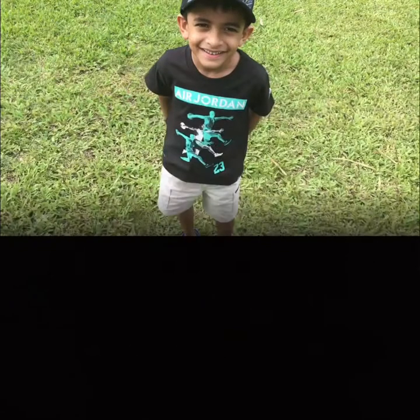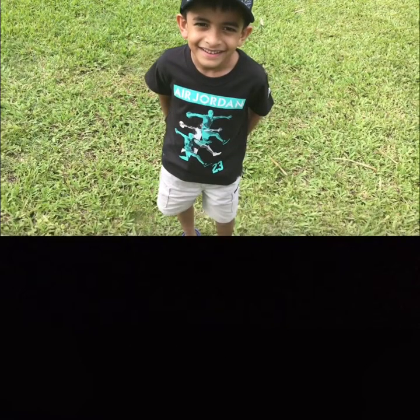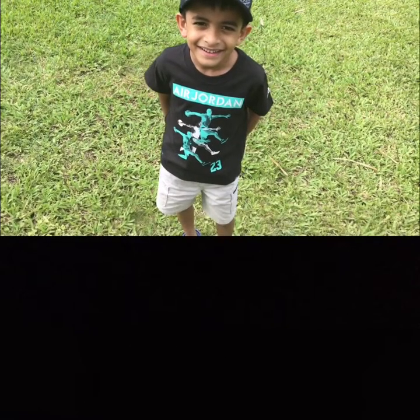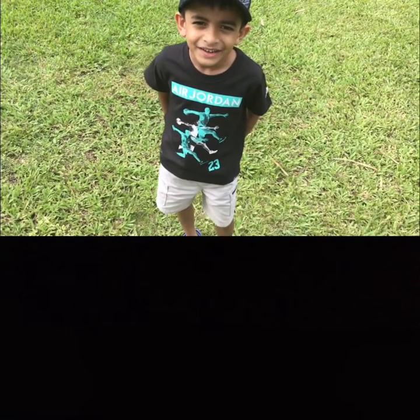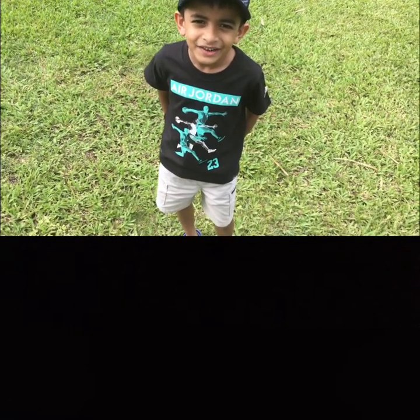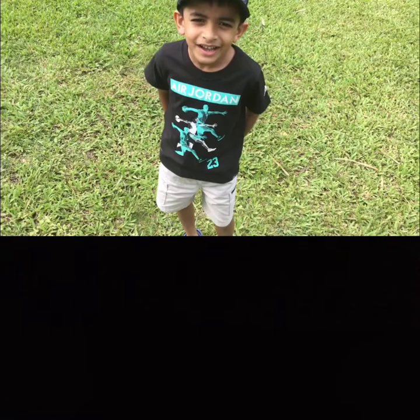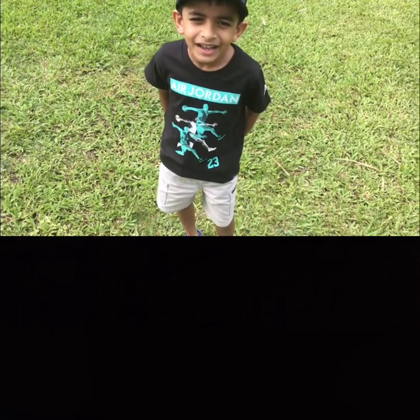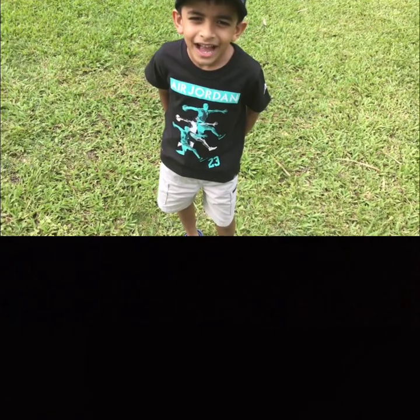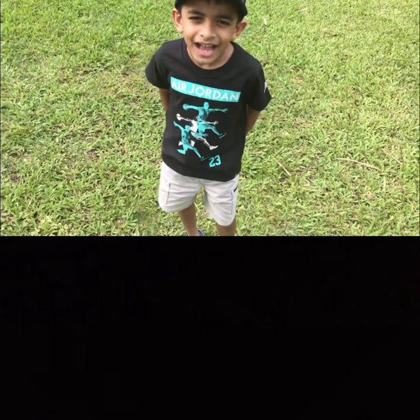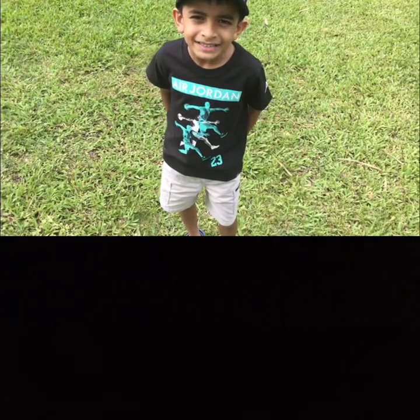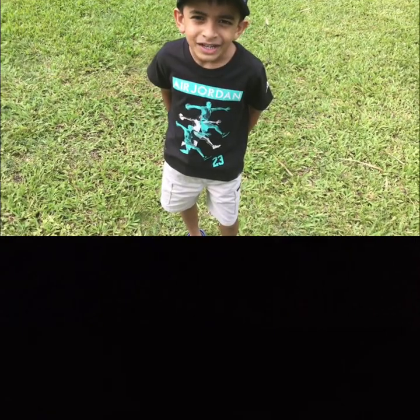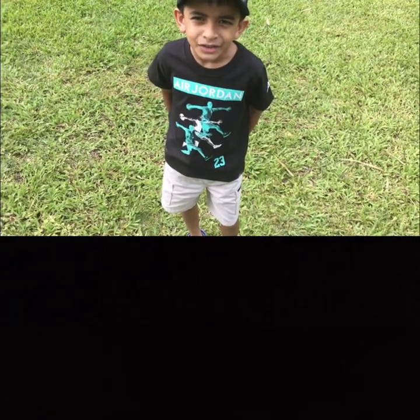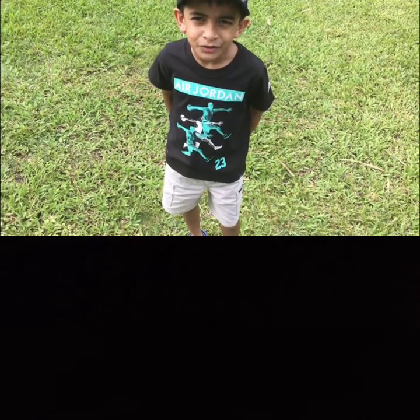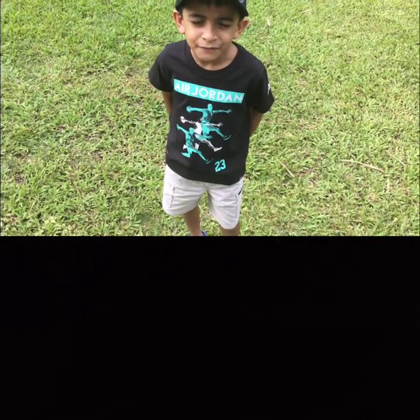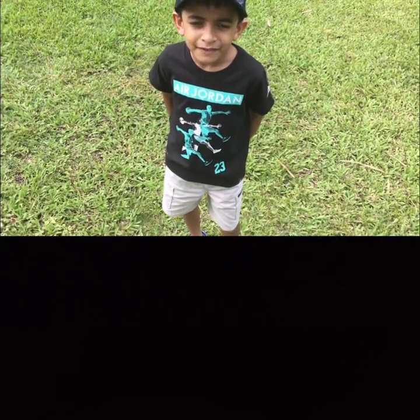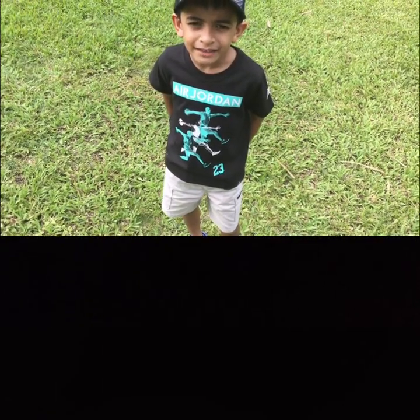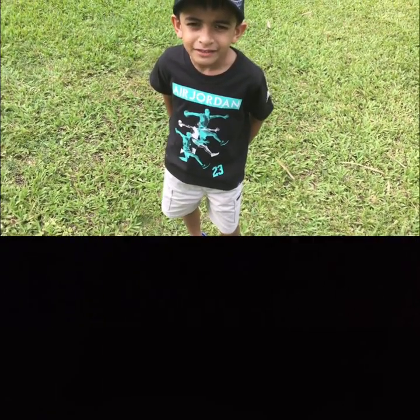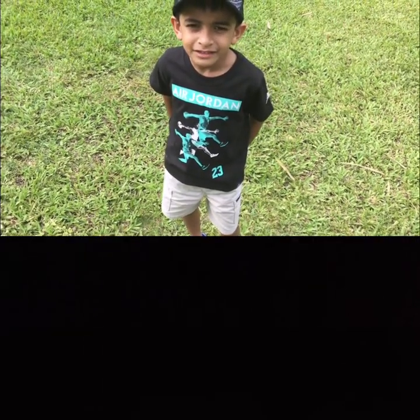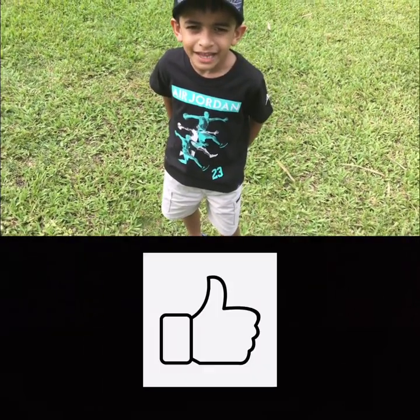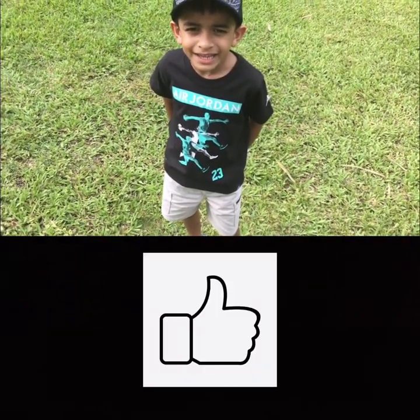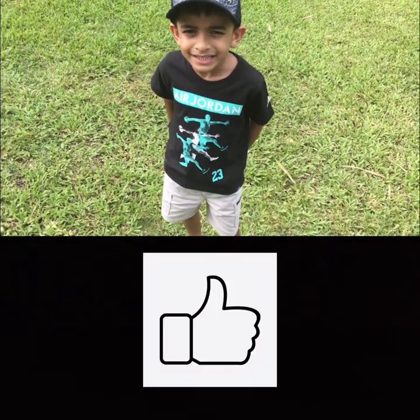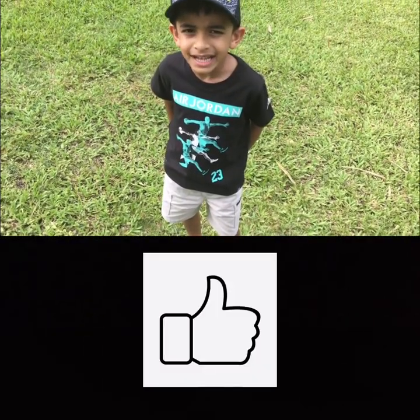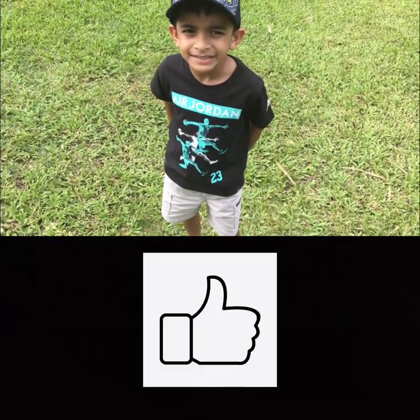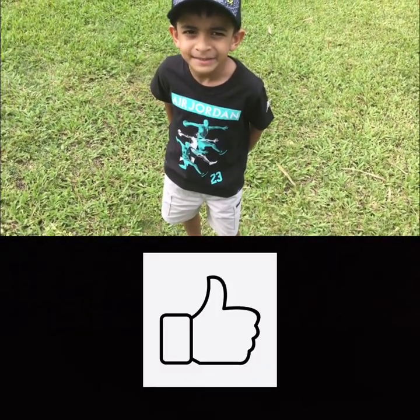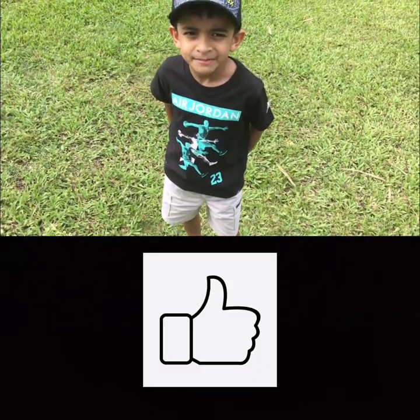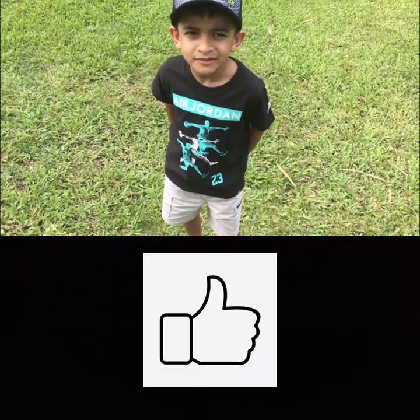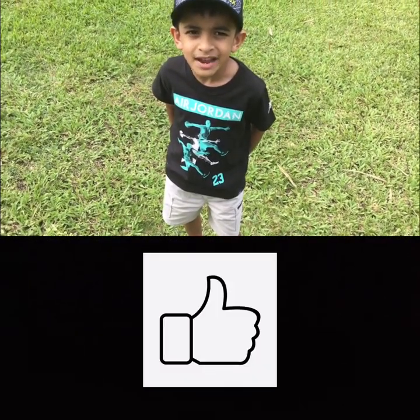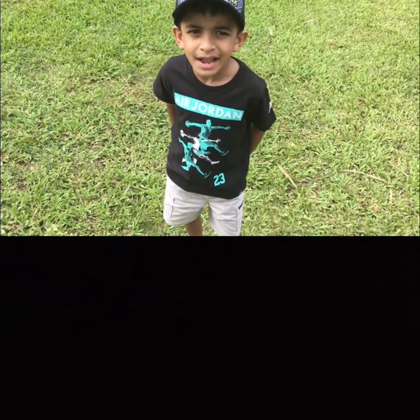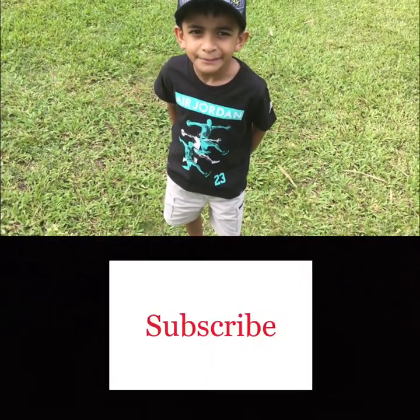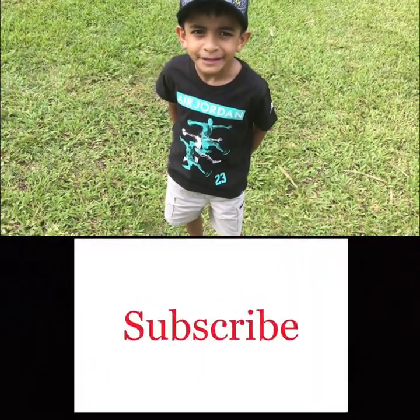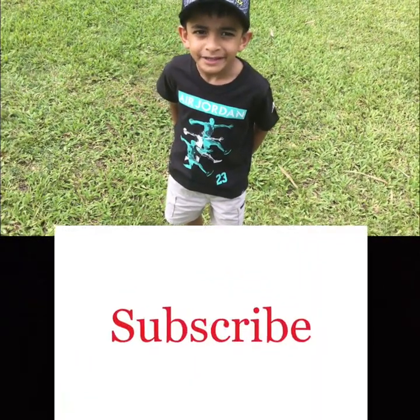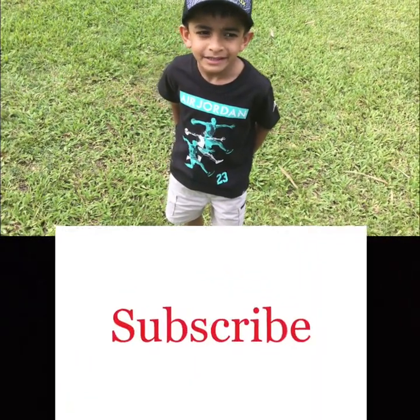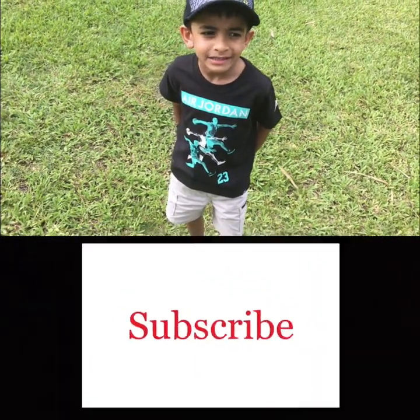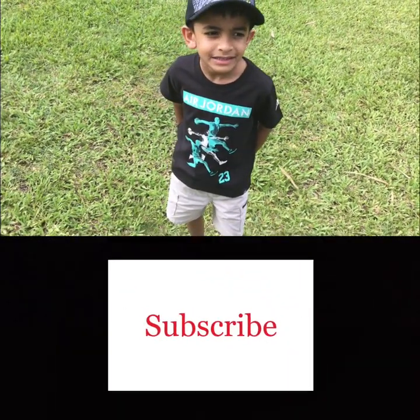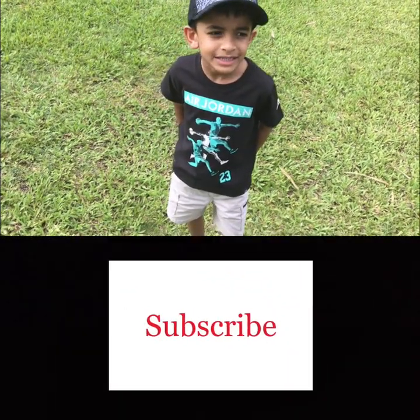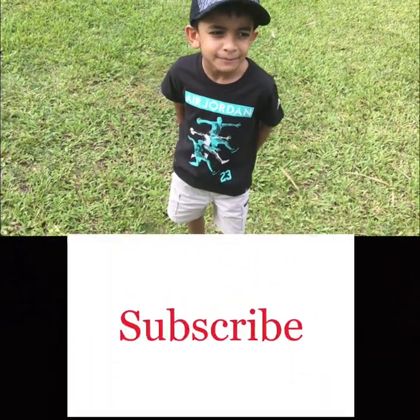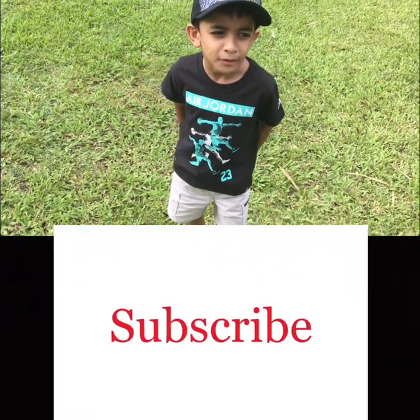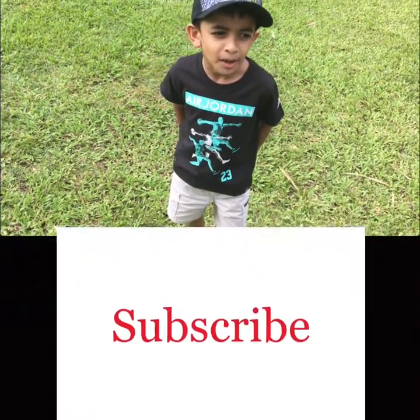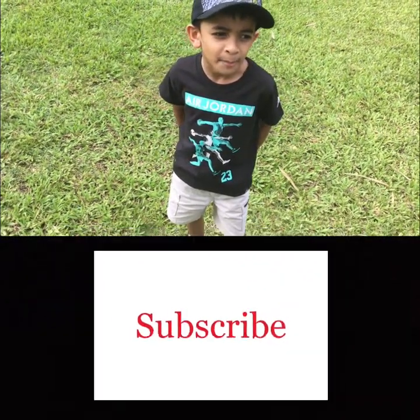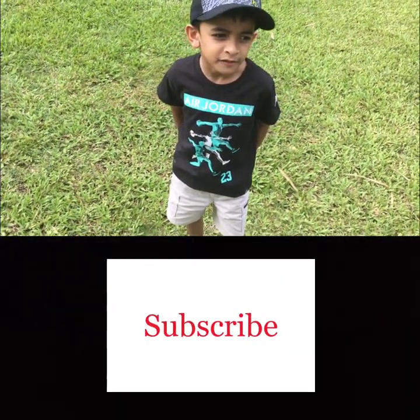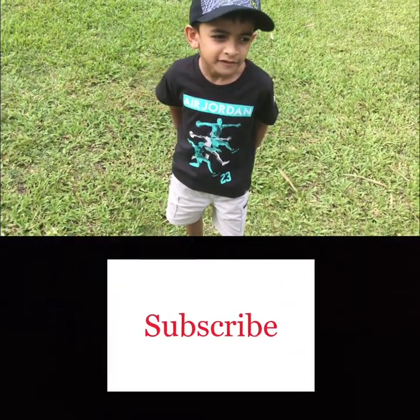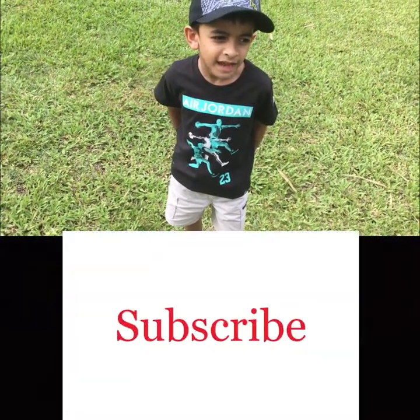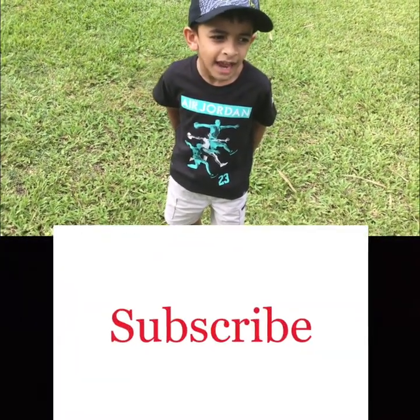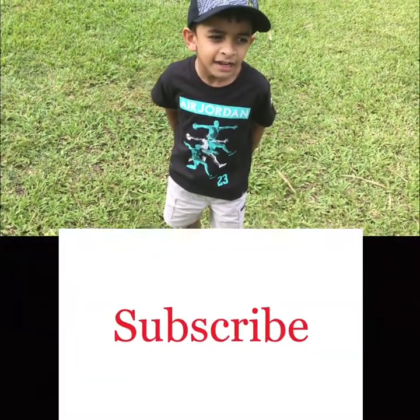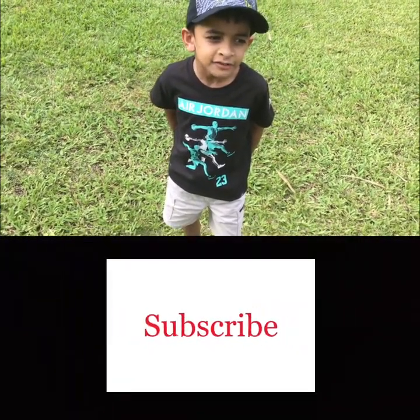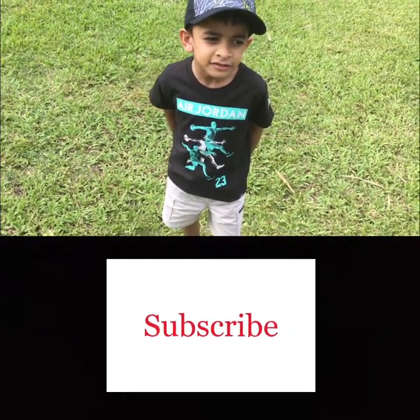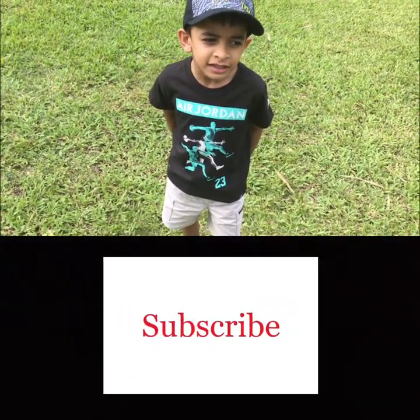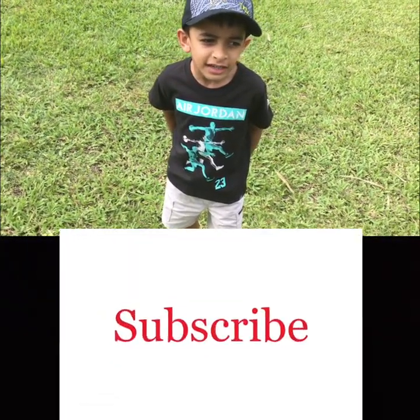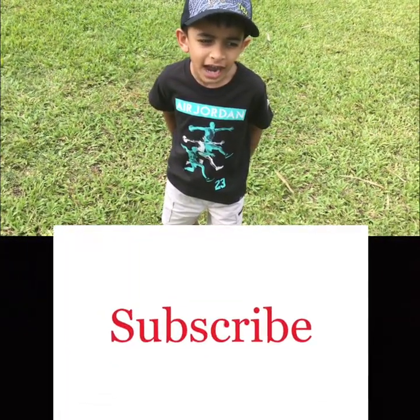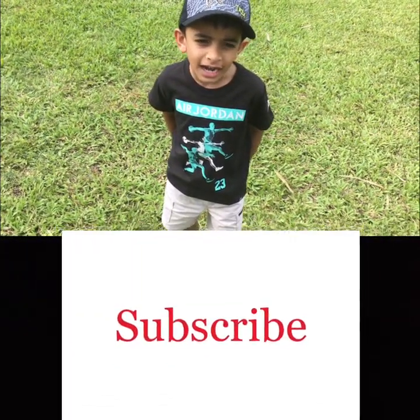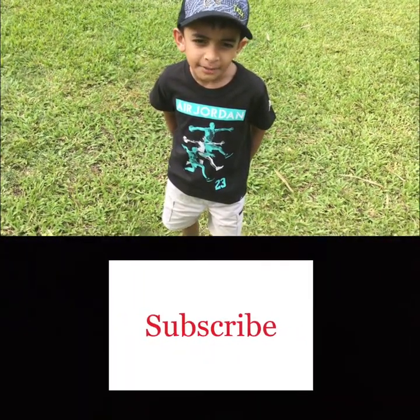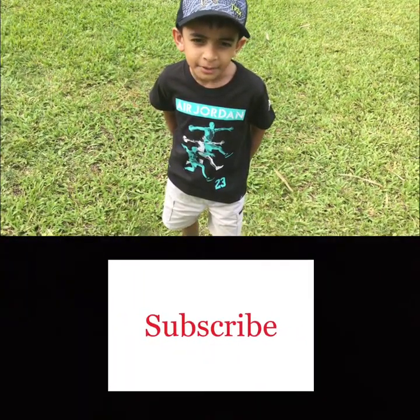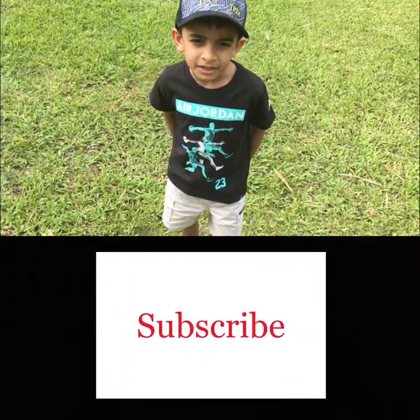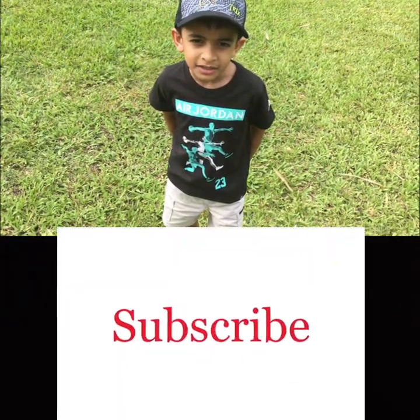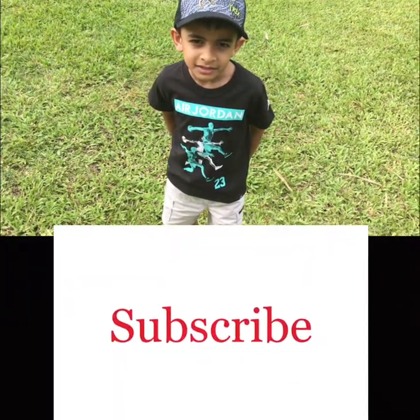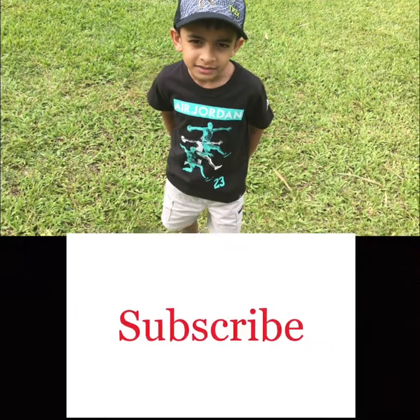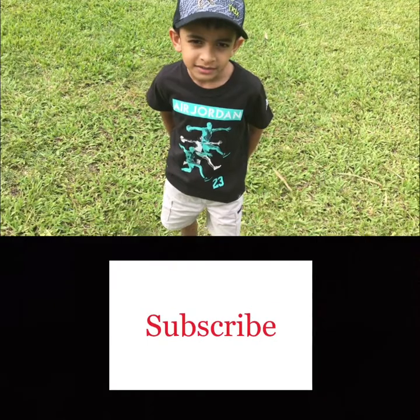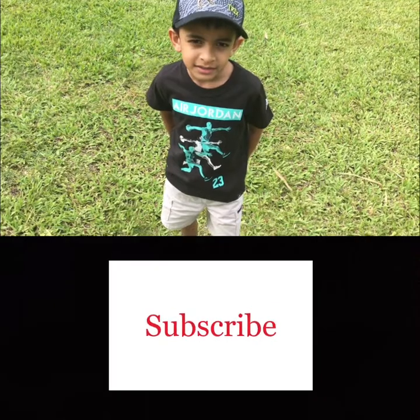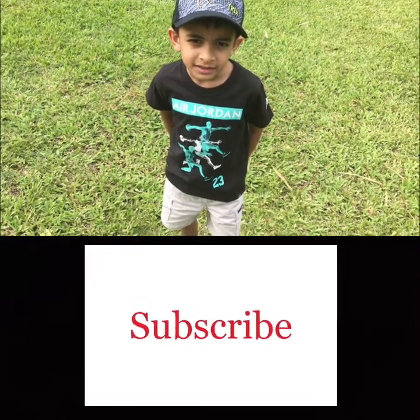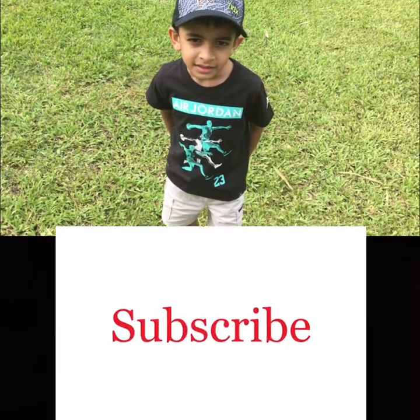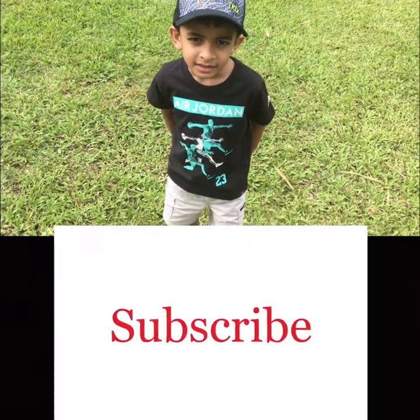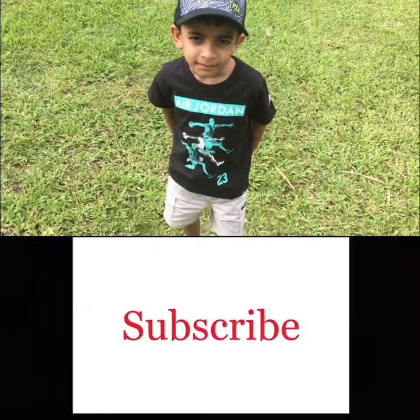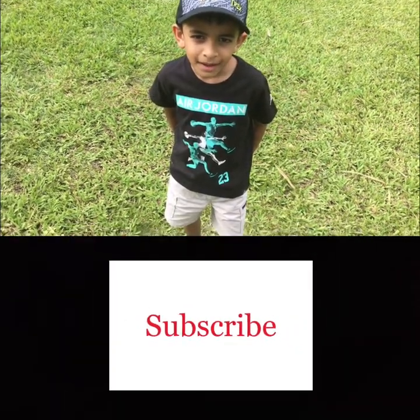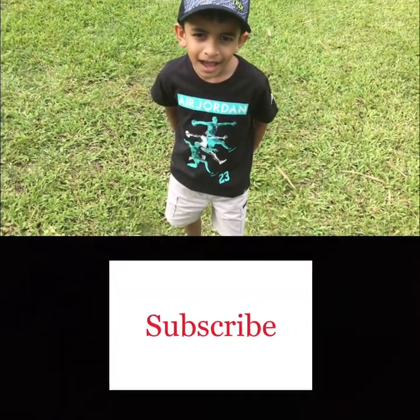Okay guys, don't forget to like and subscribe to learn more about dinos and animals. Bye!